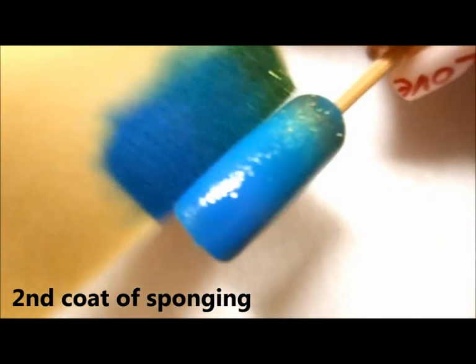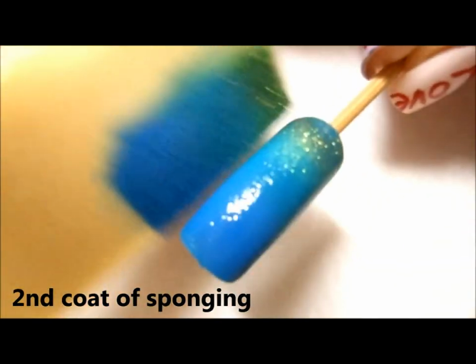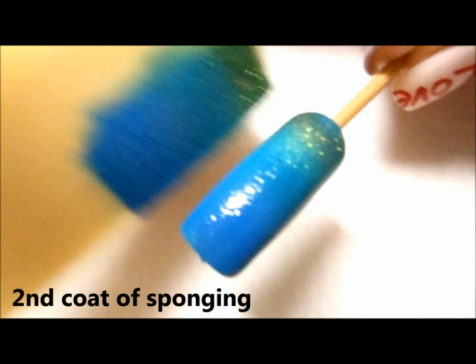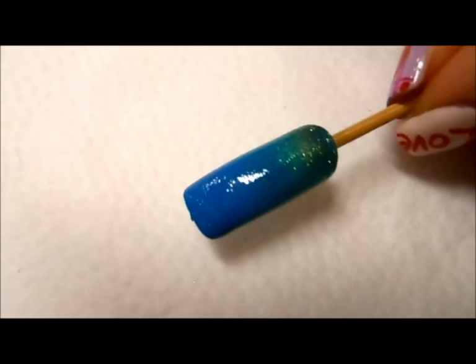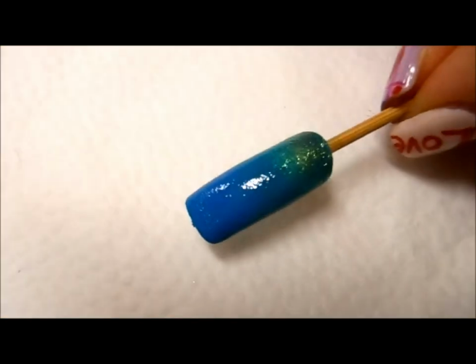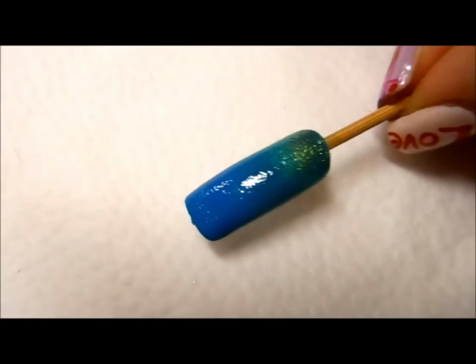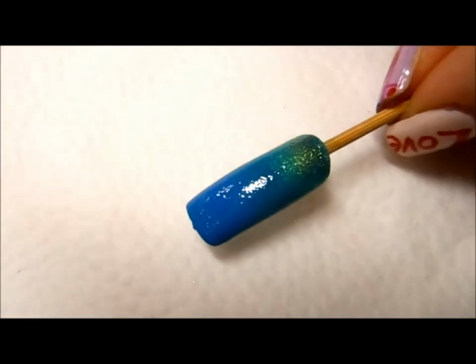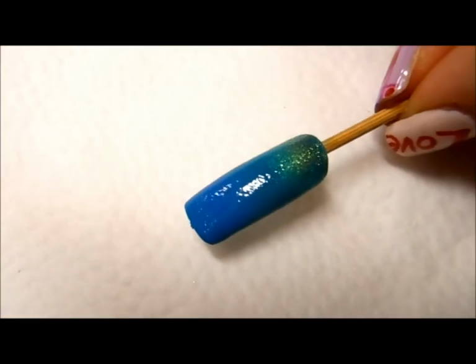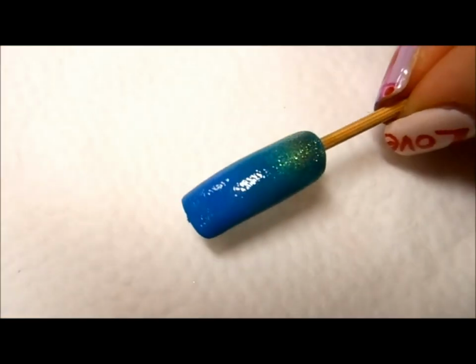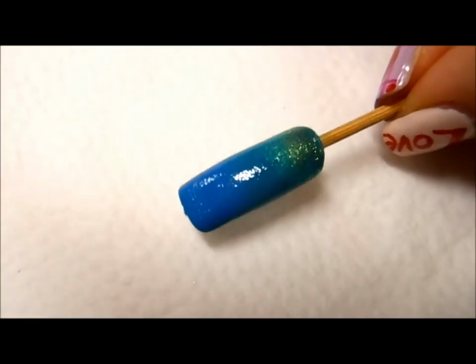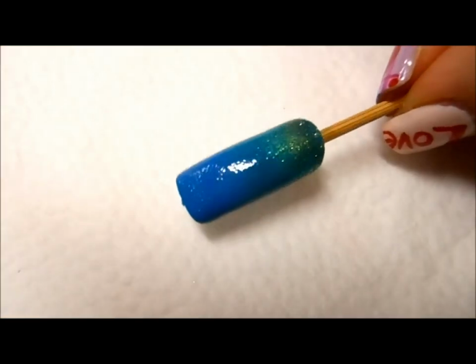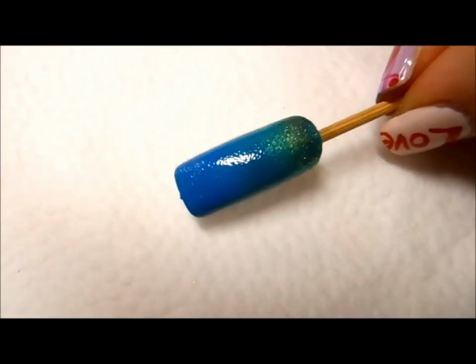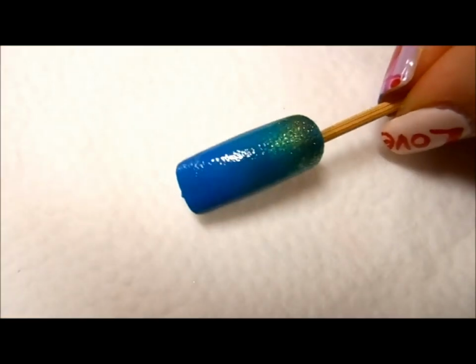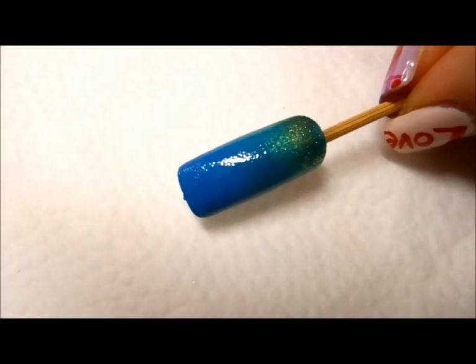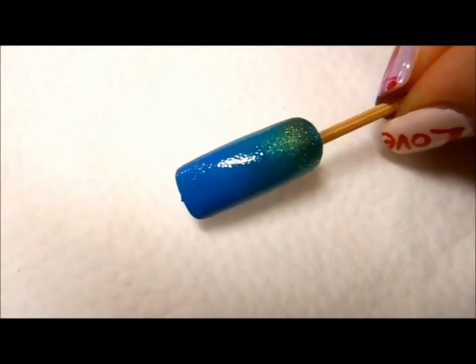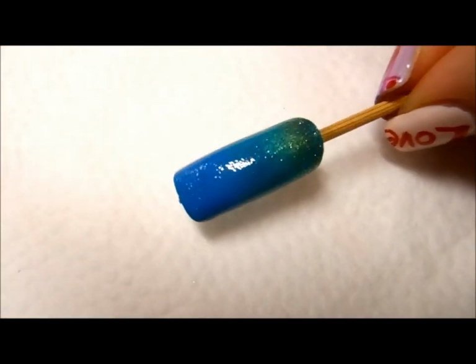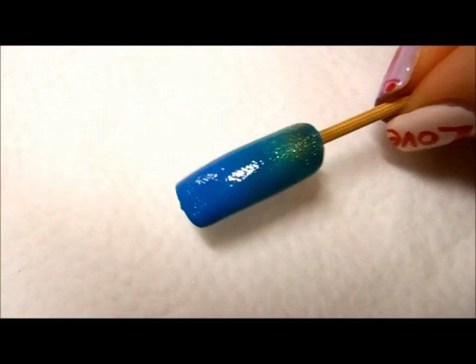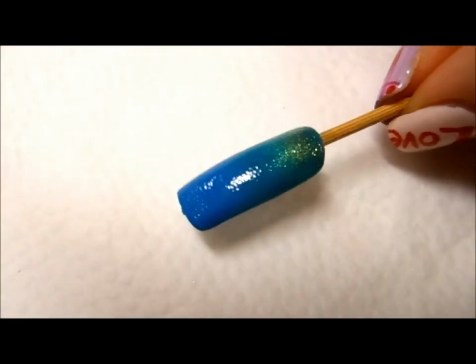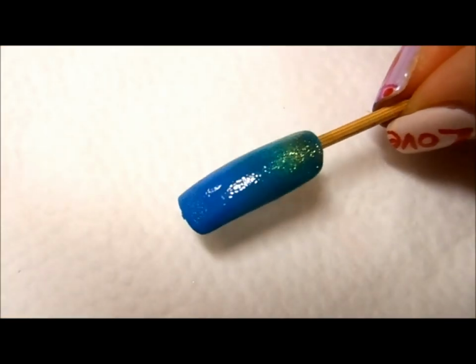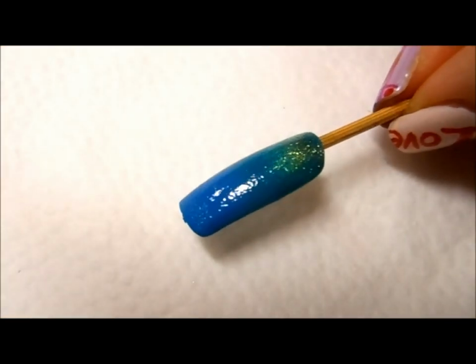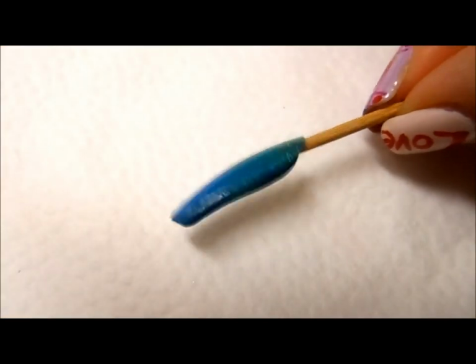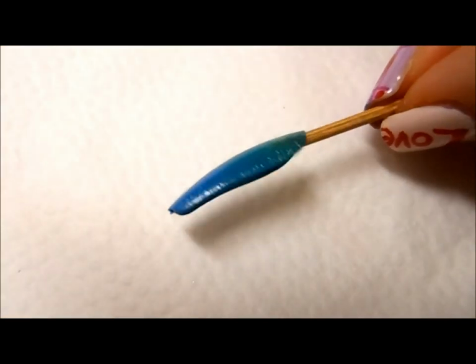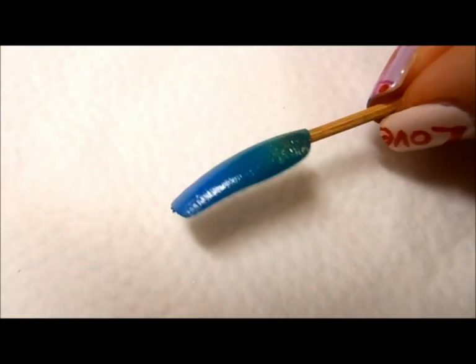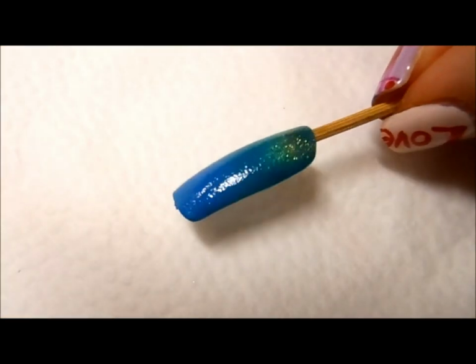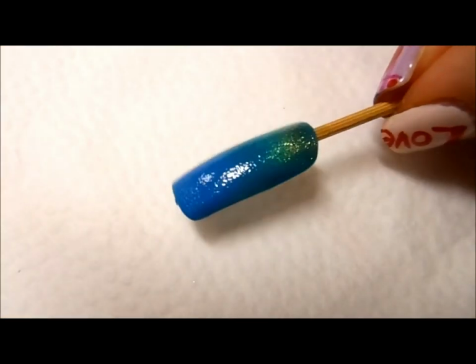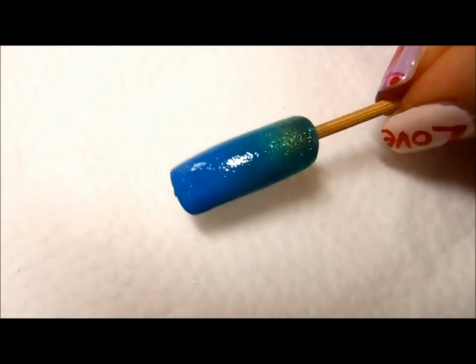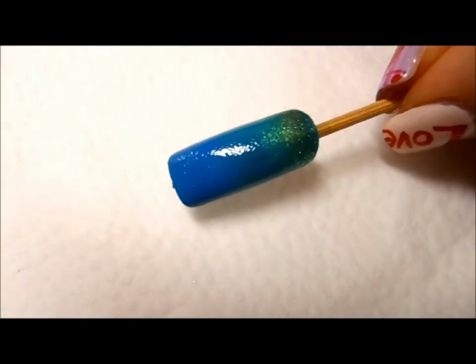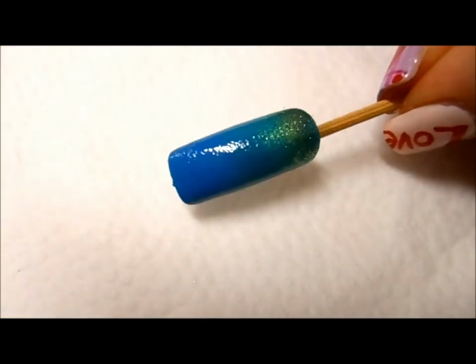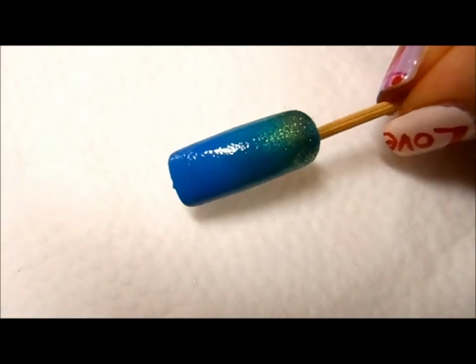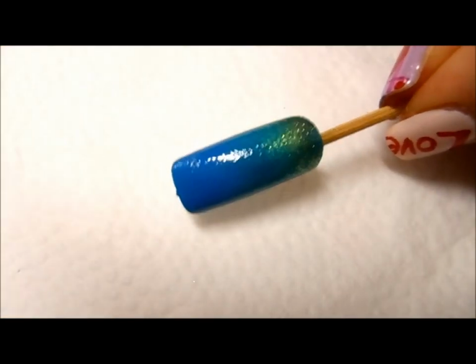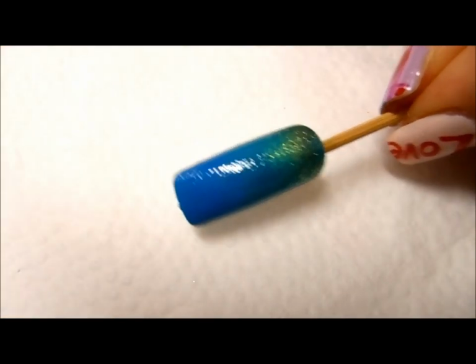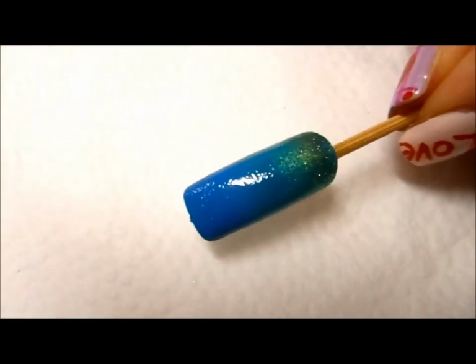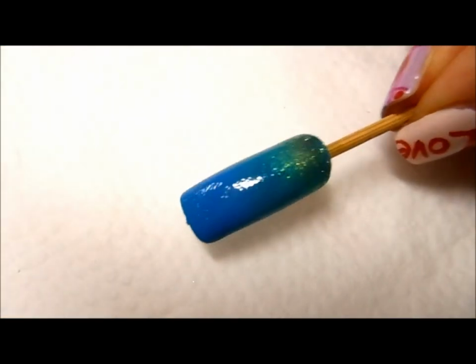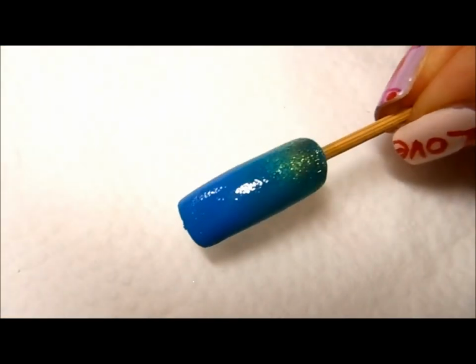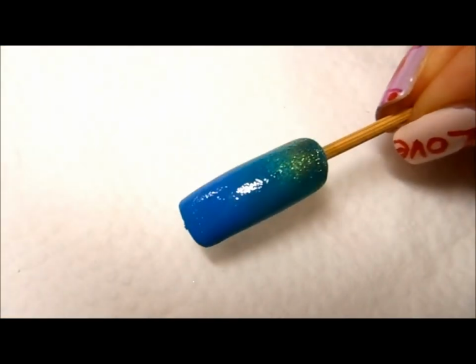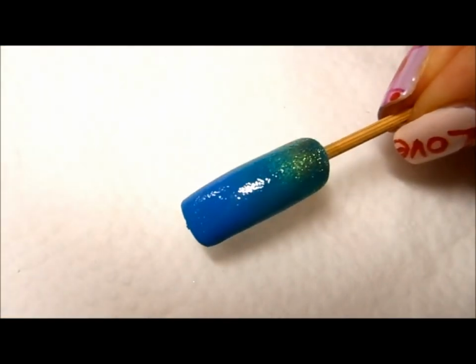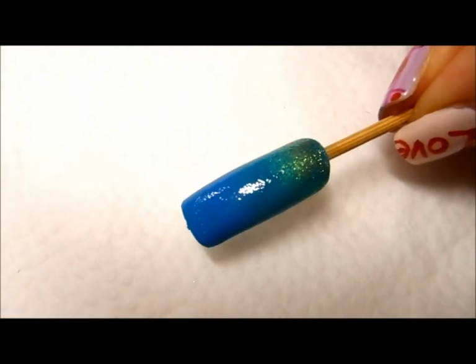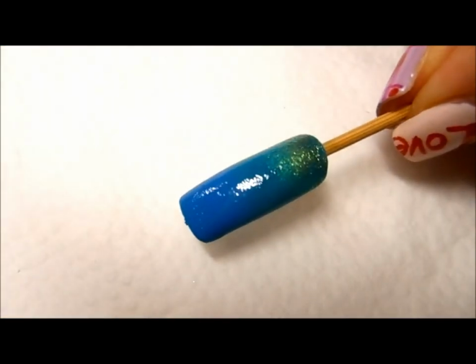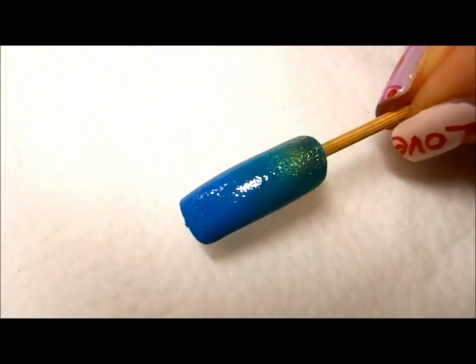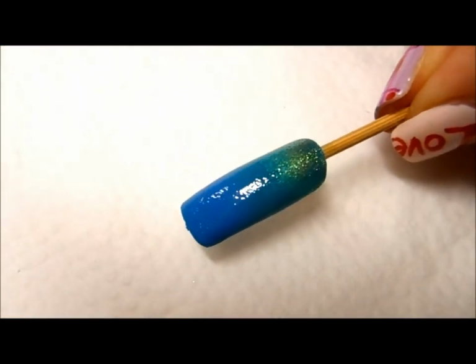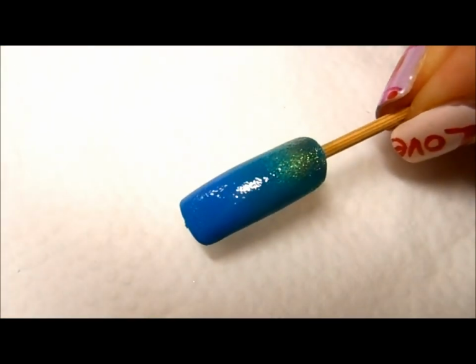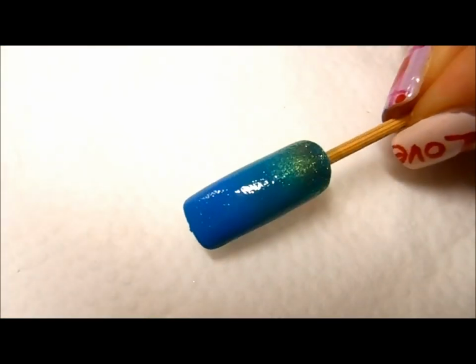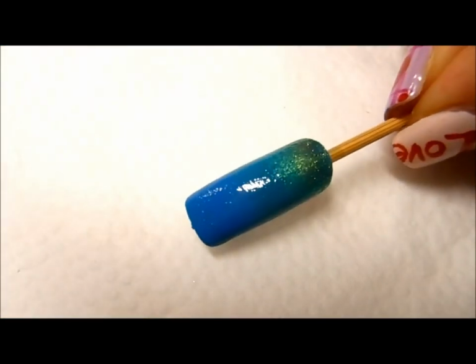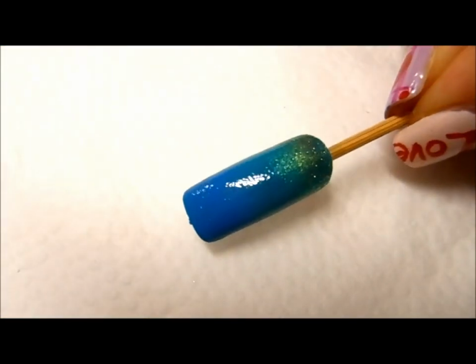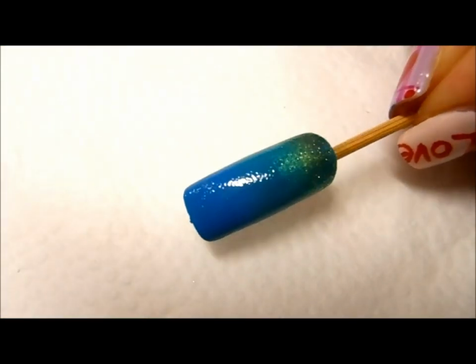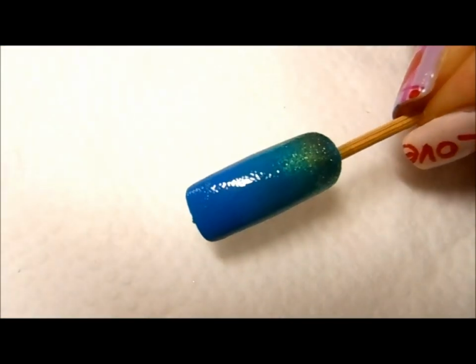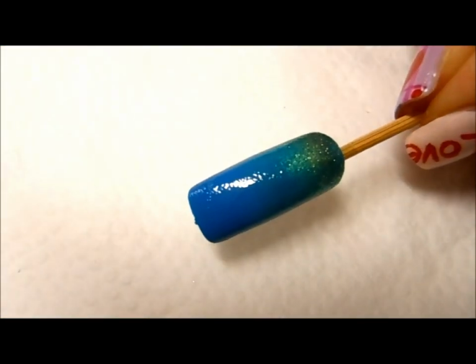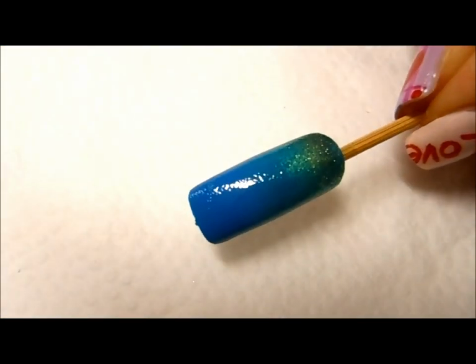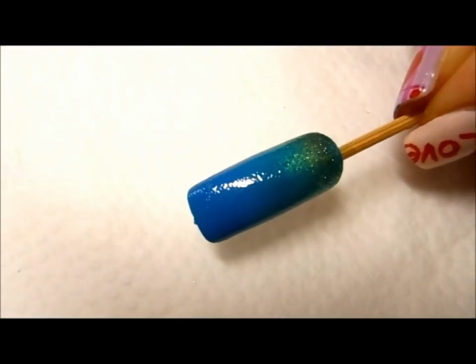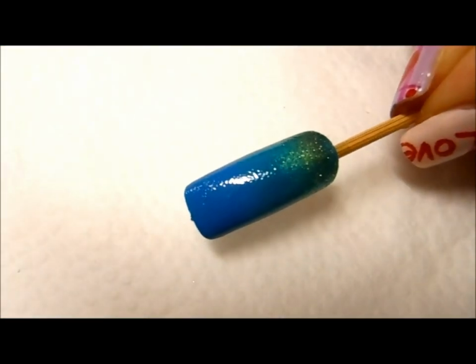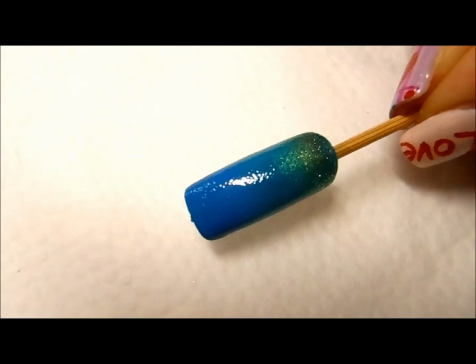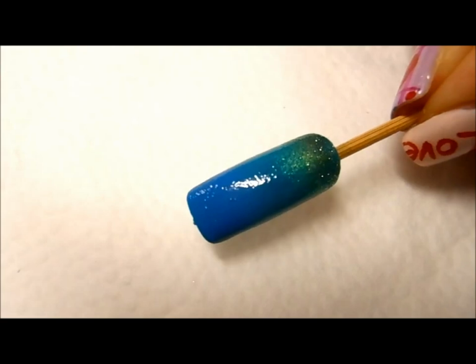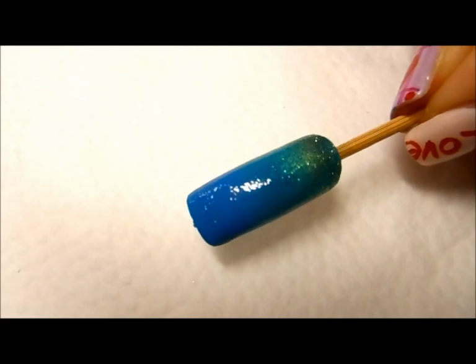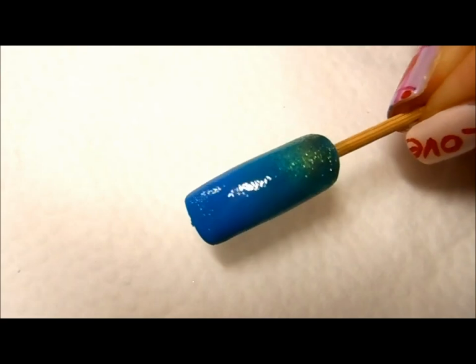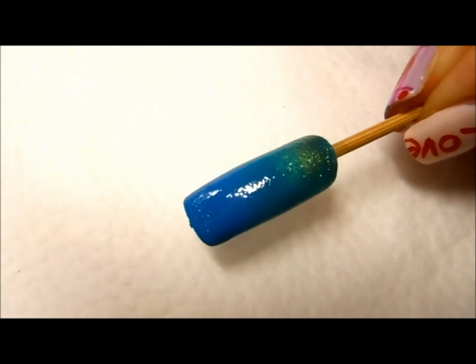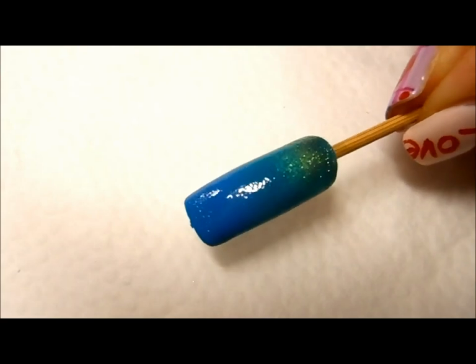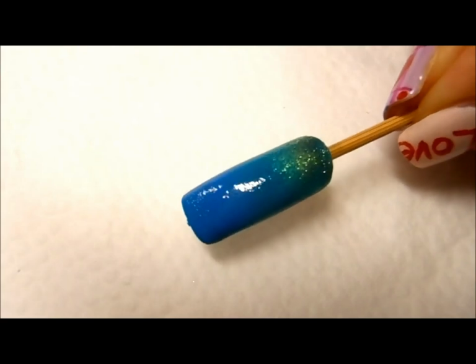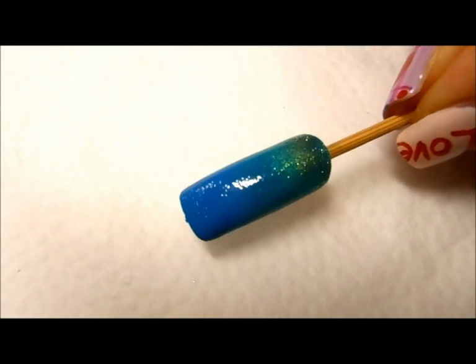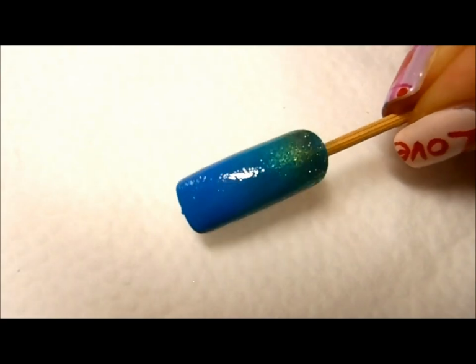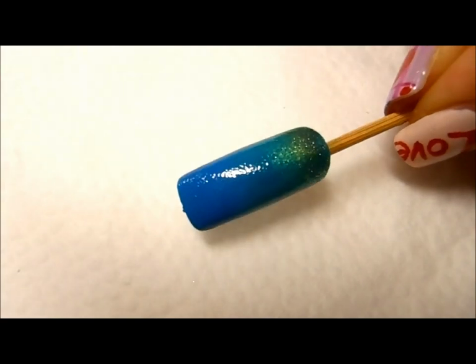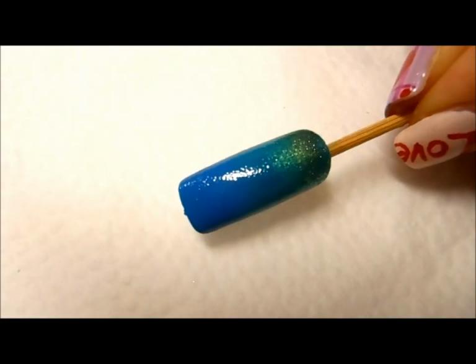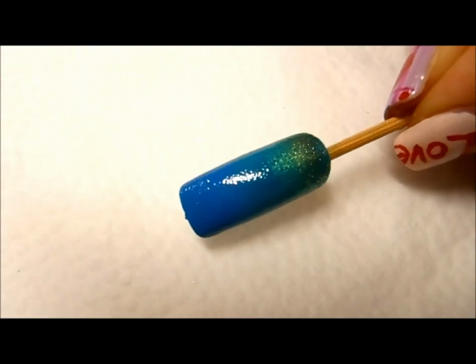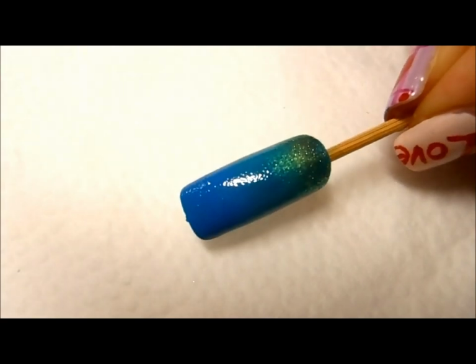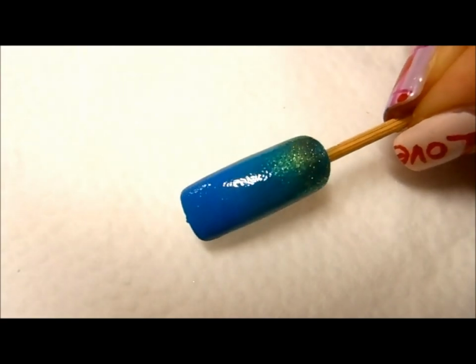This is a really gorgeous gradient effect. Let's wait until this is completely dry and move on to the next step.